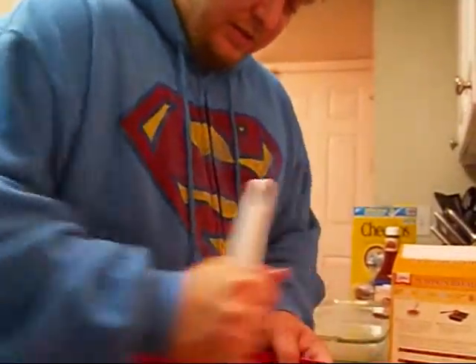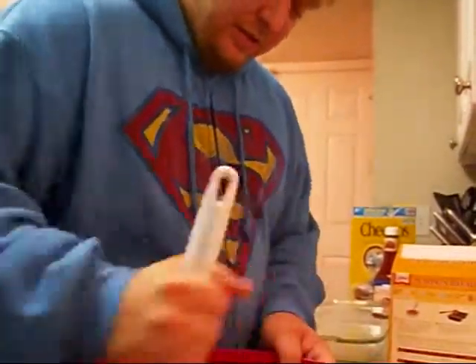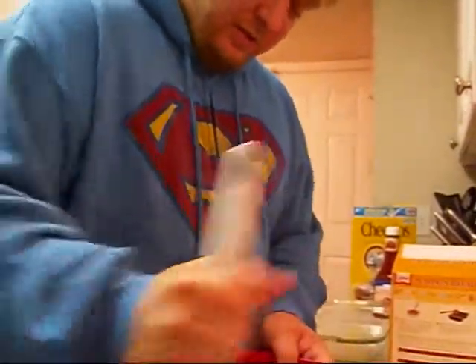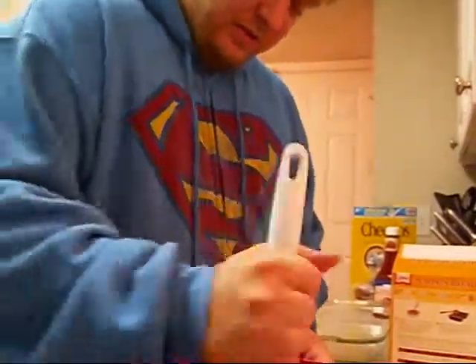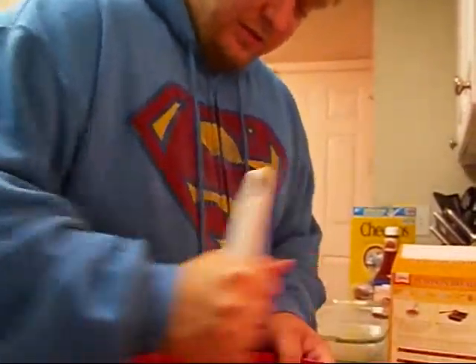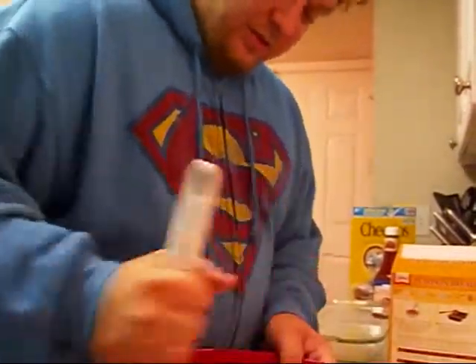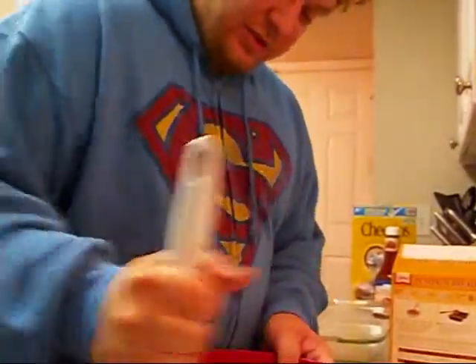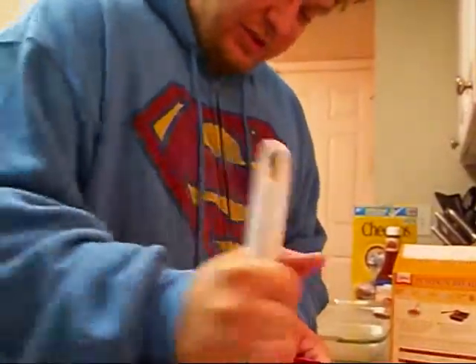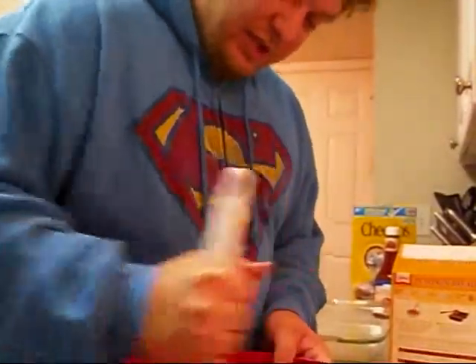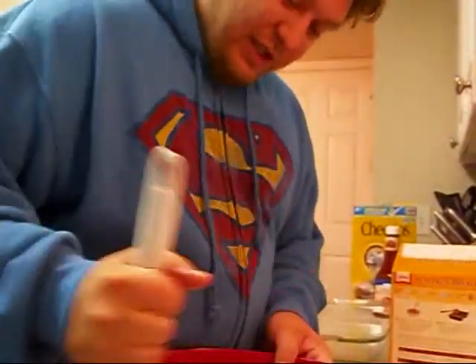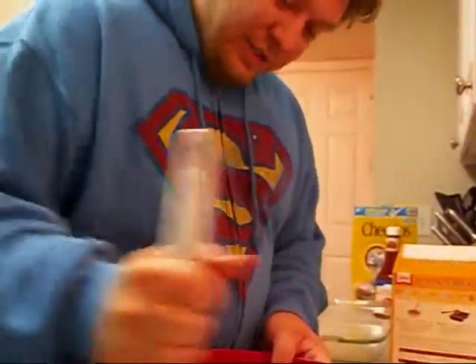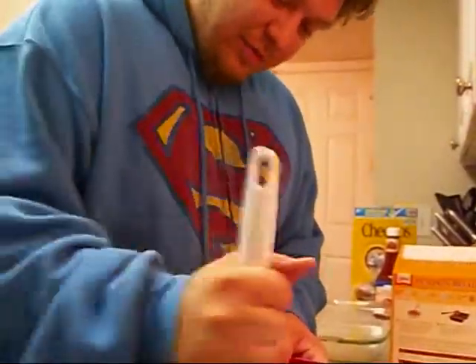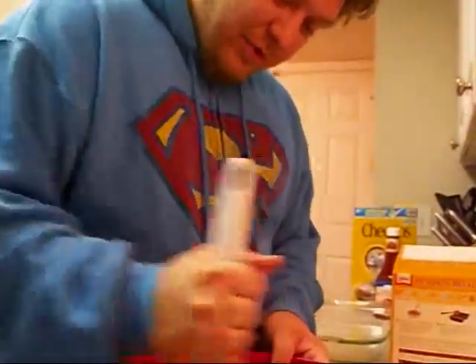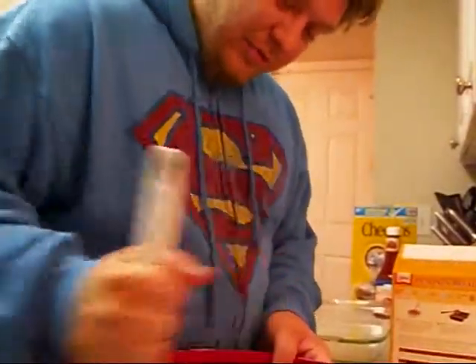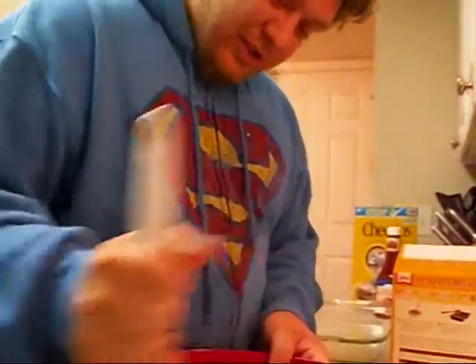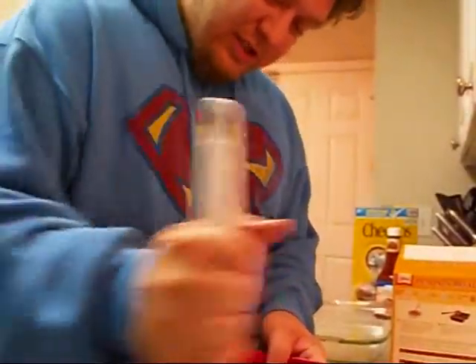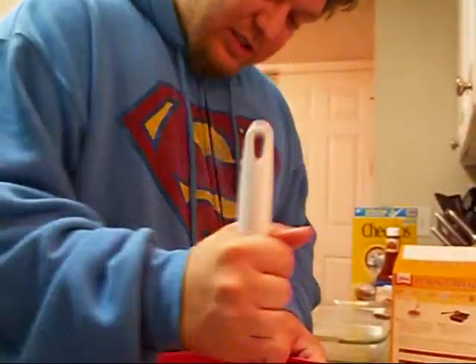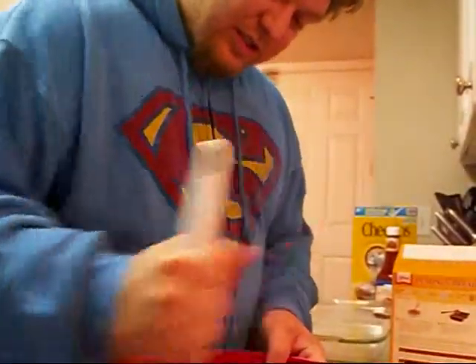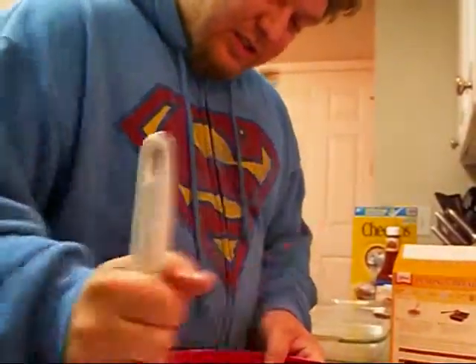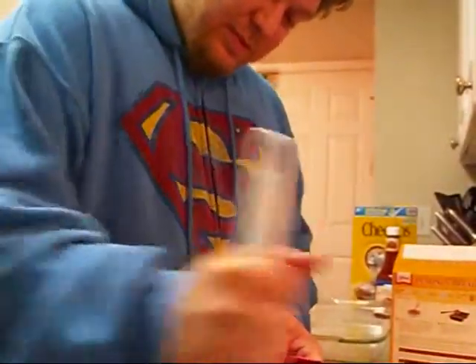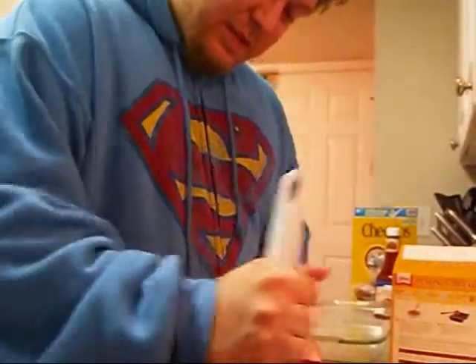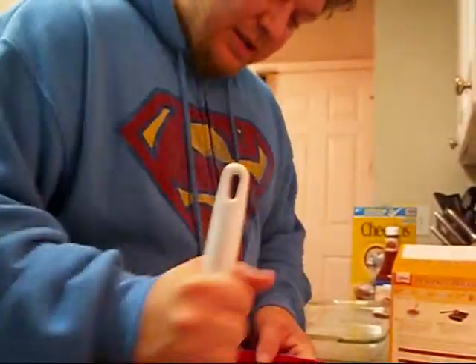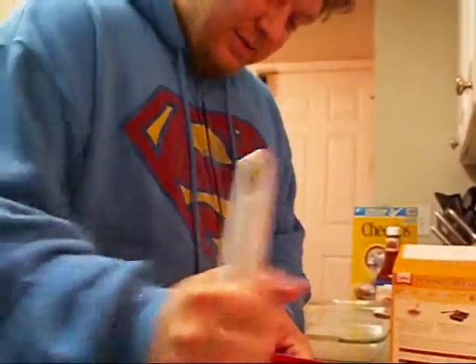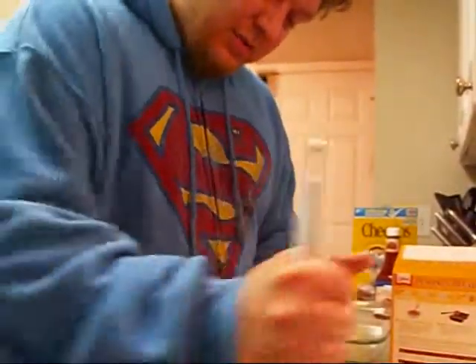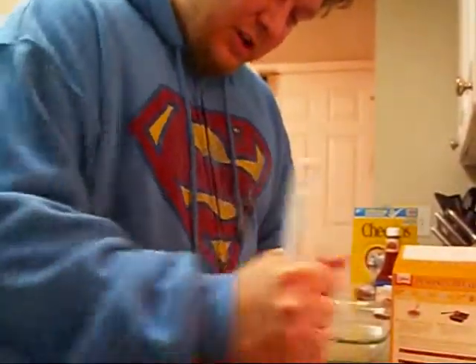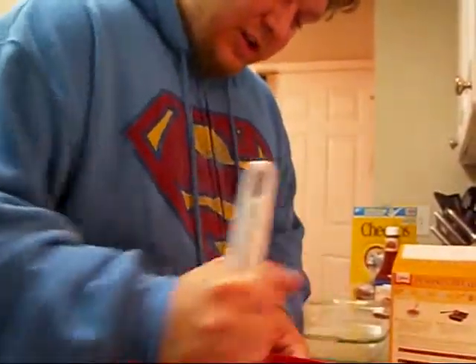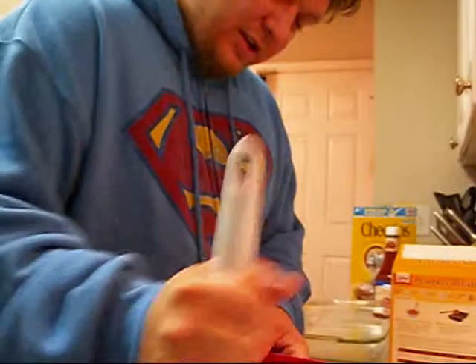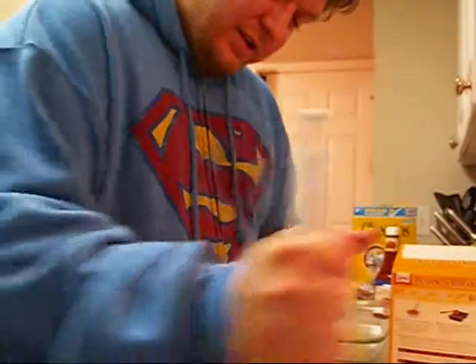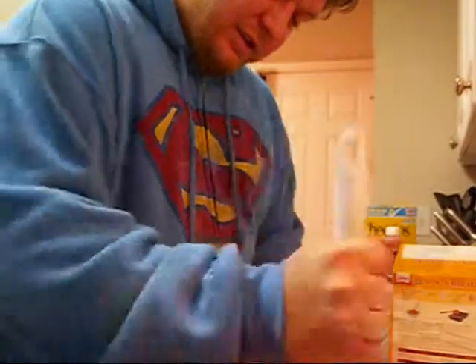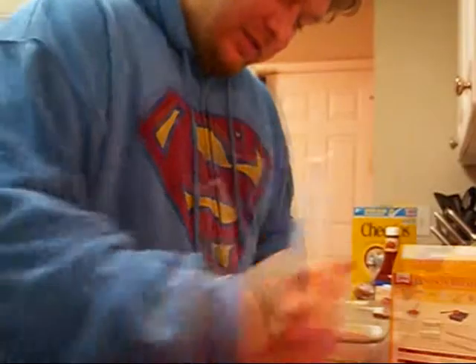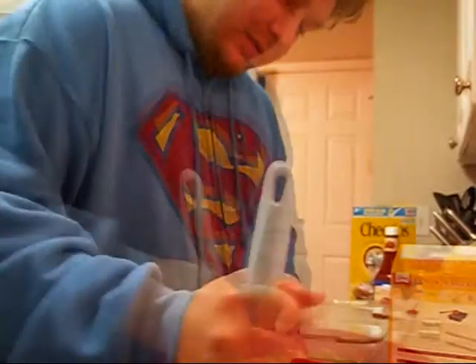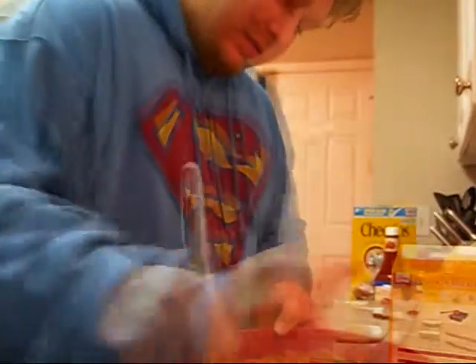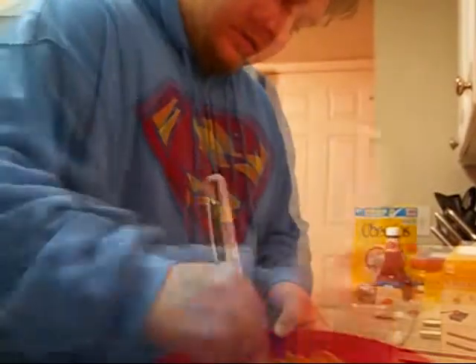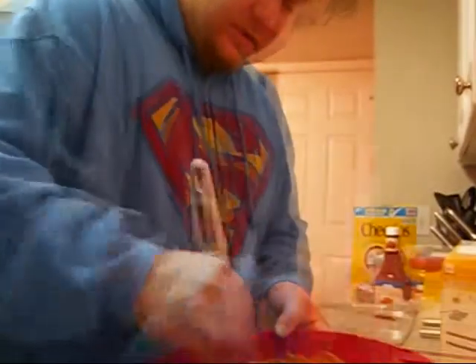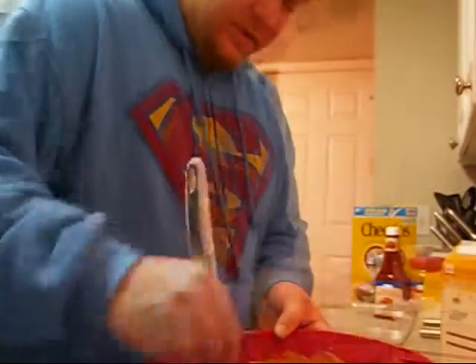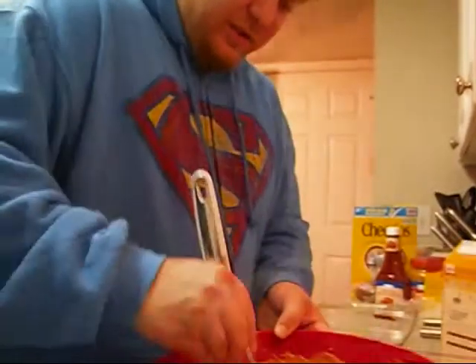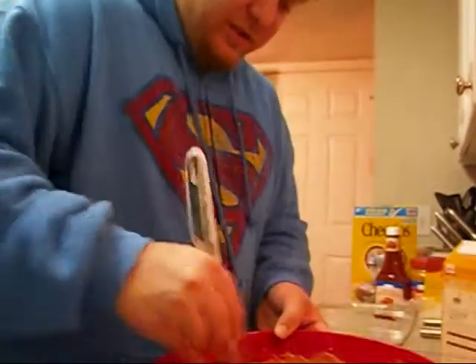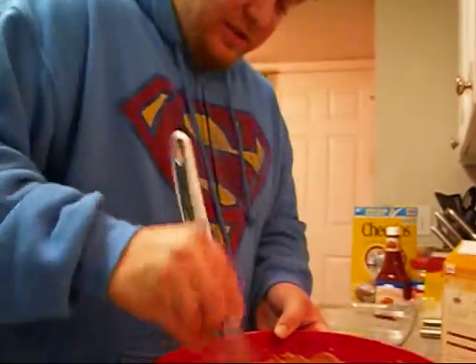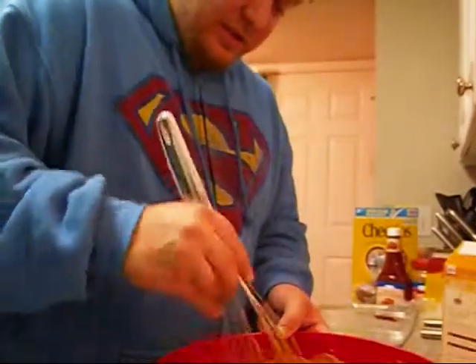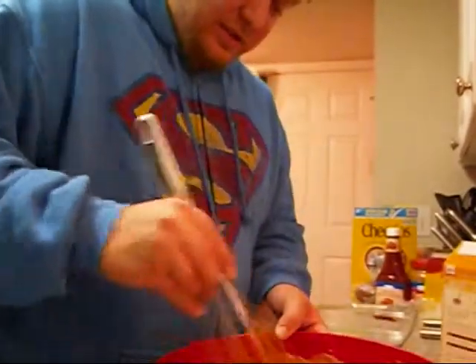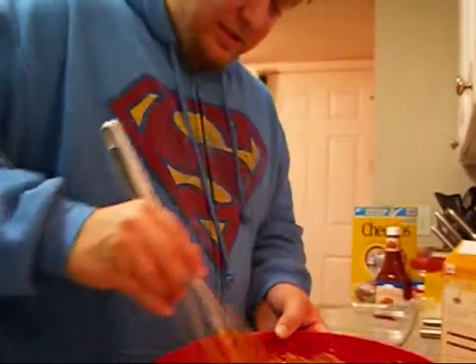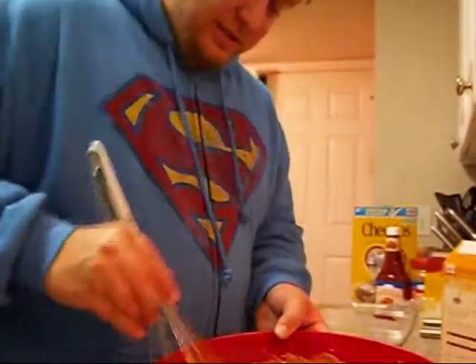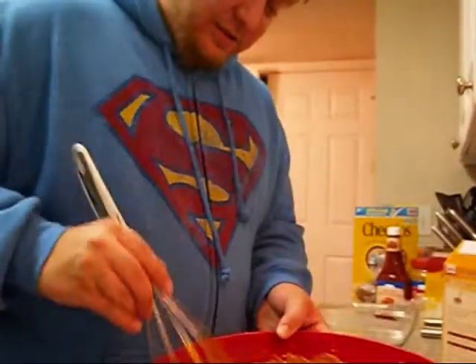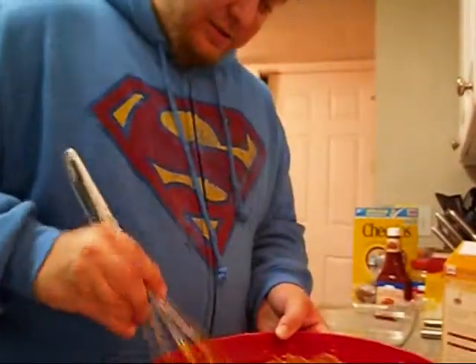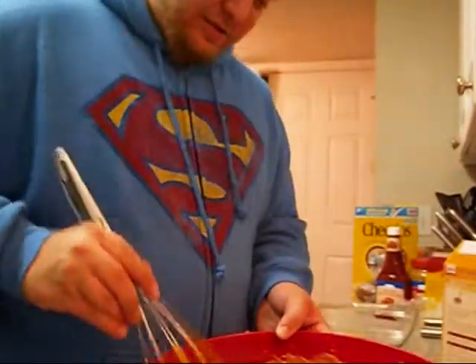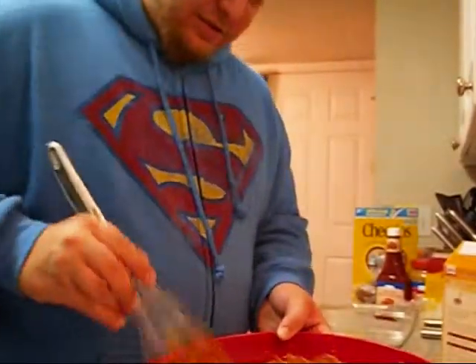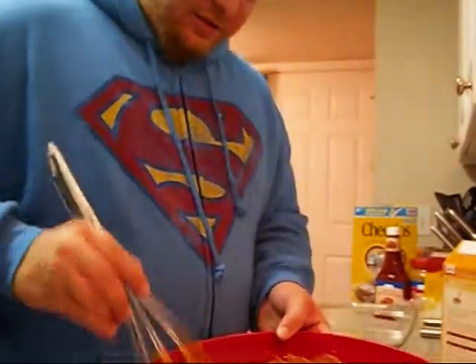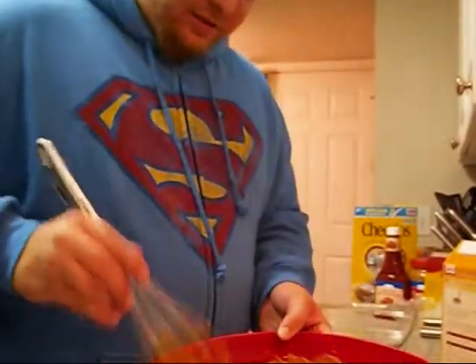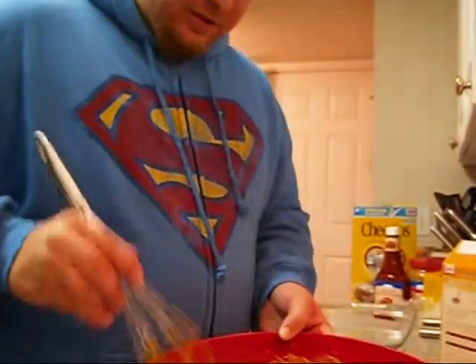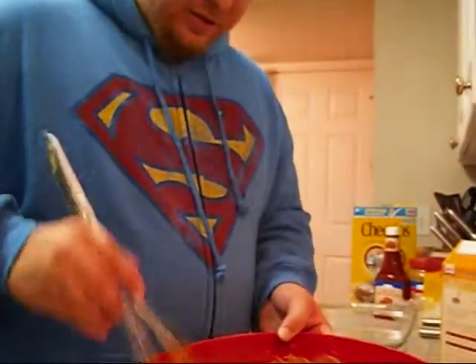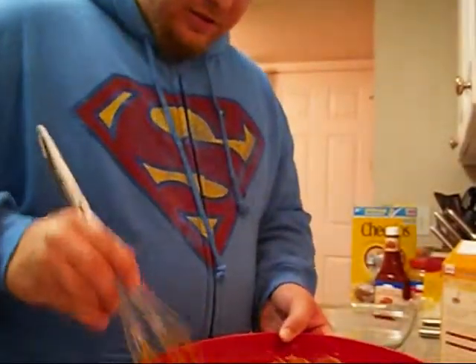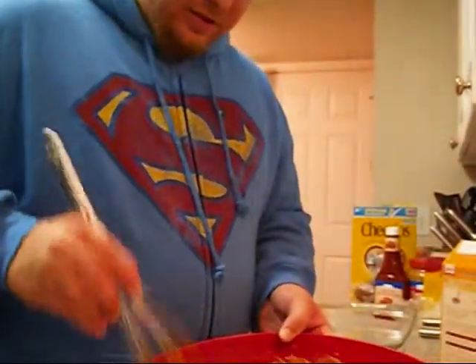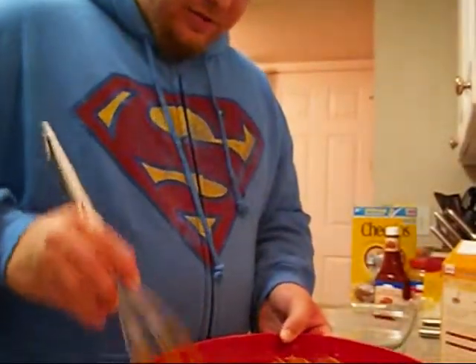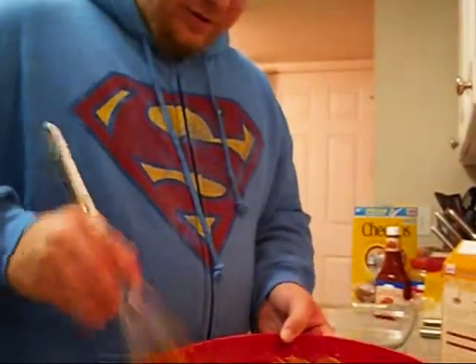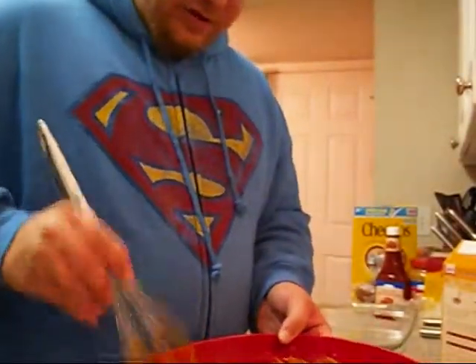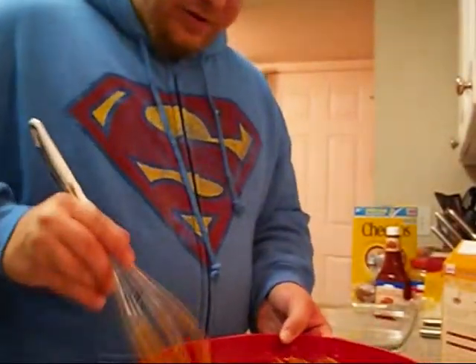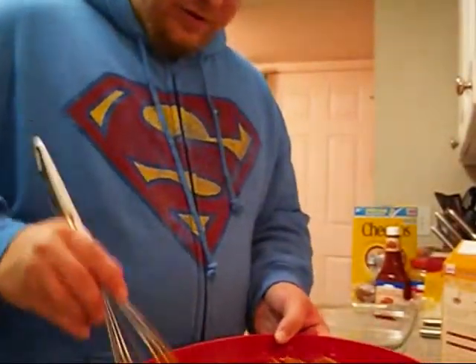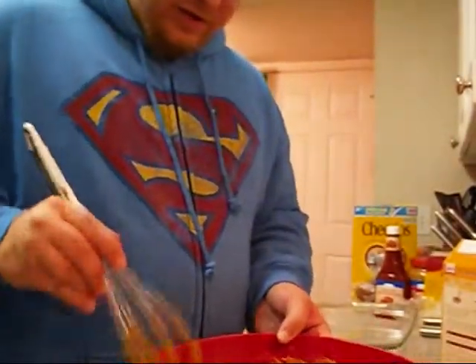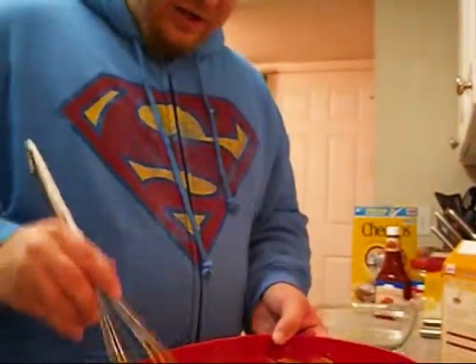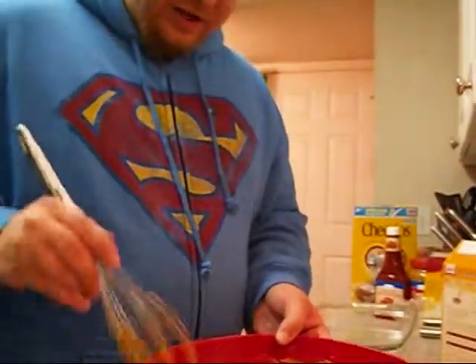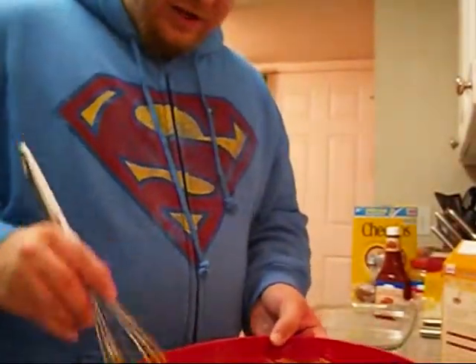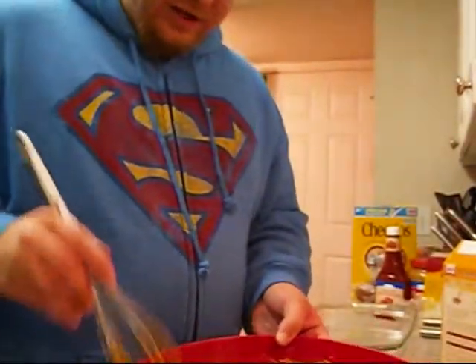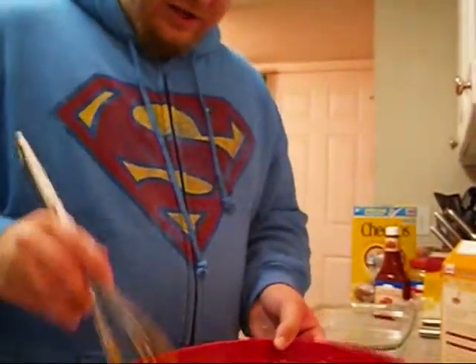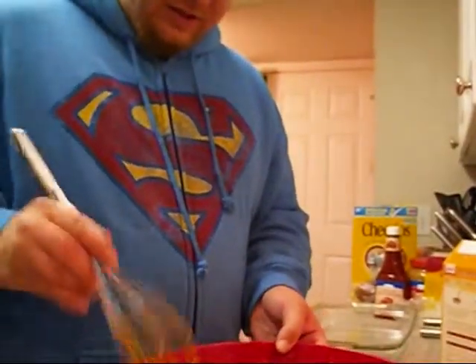So I'm just going to keep mixing this bad boy. Looks good, huh? Already ready to eat.